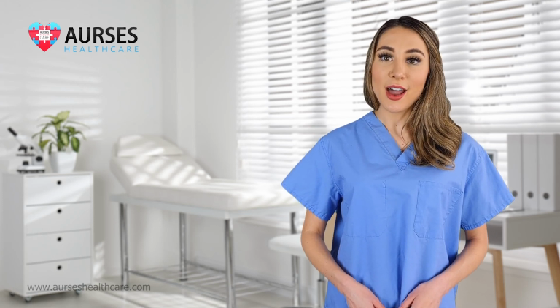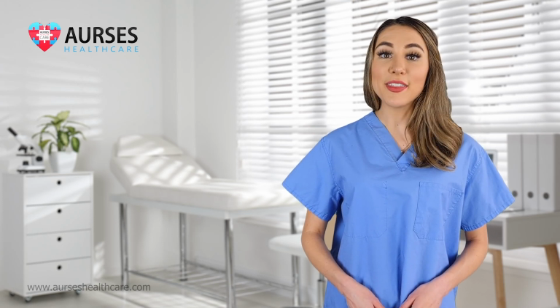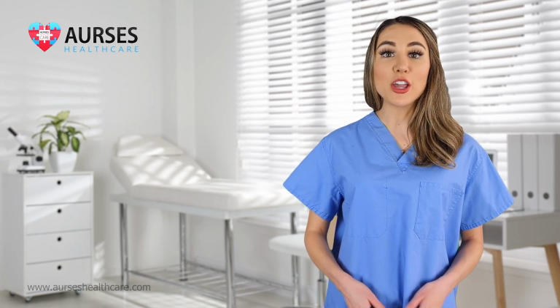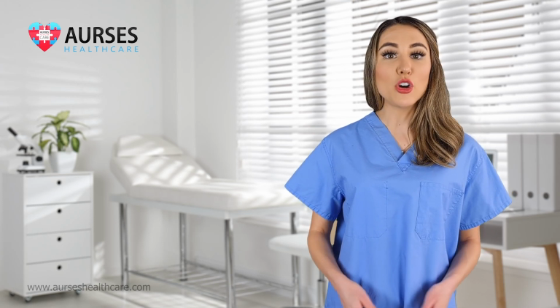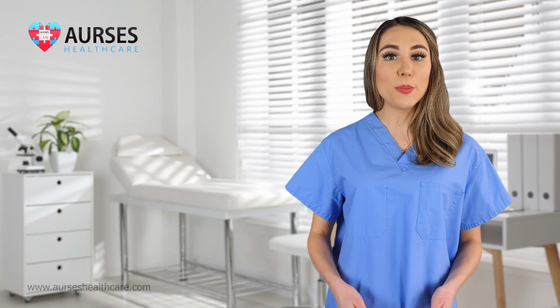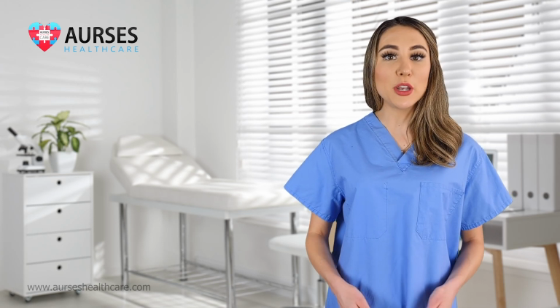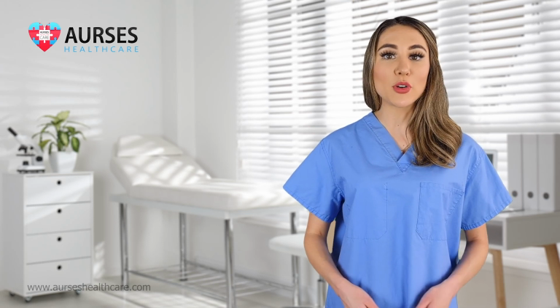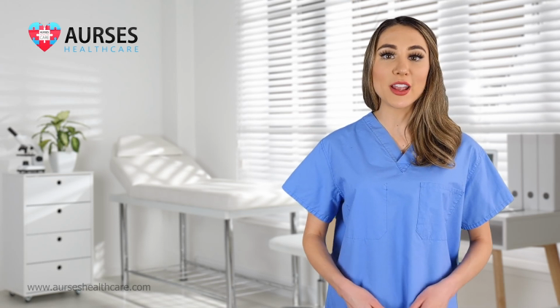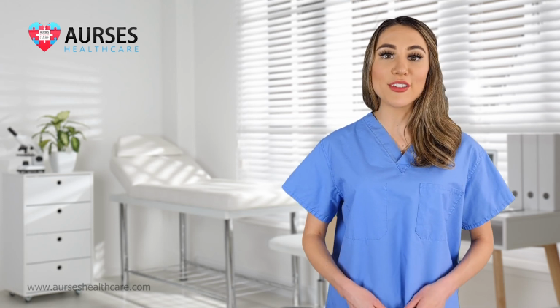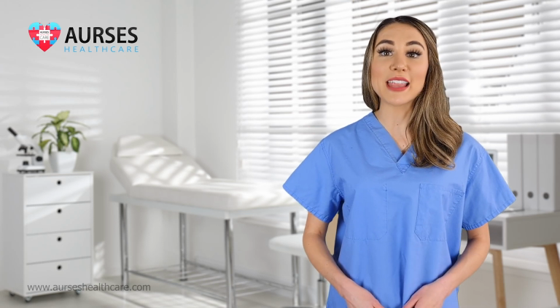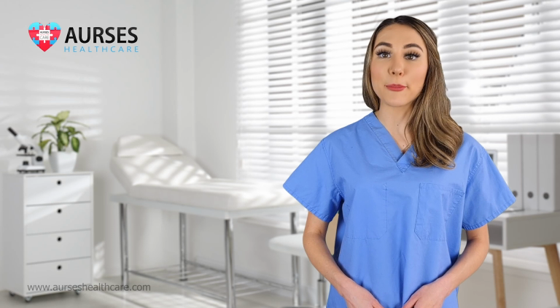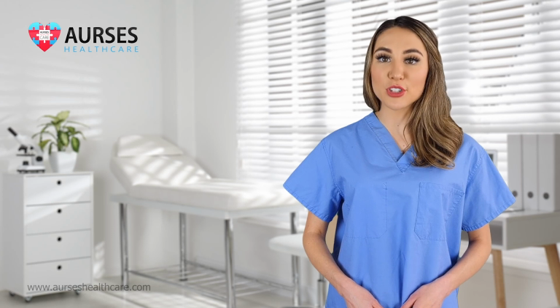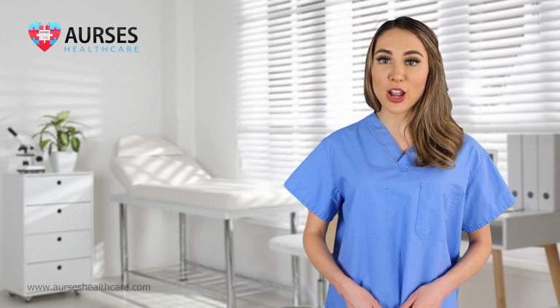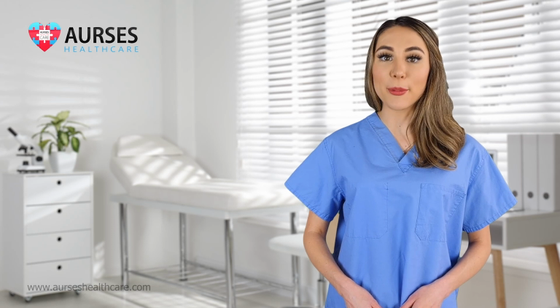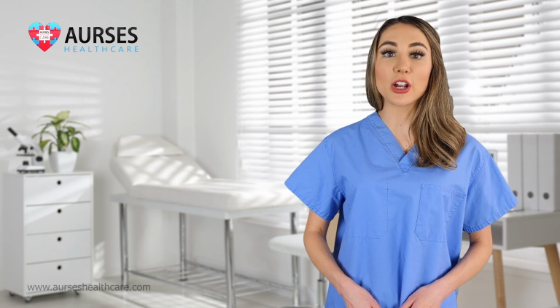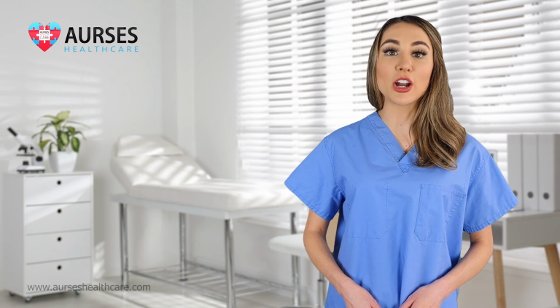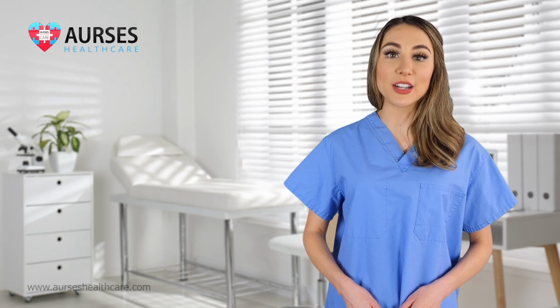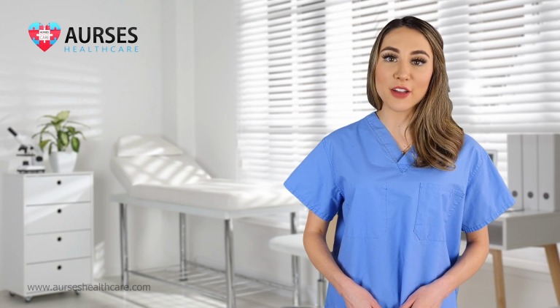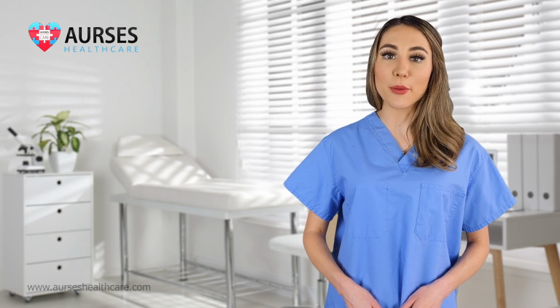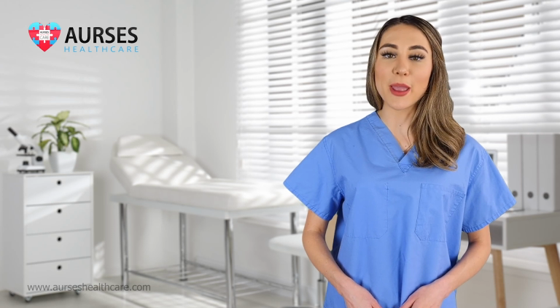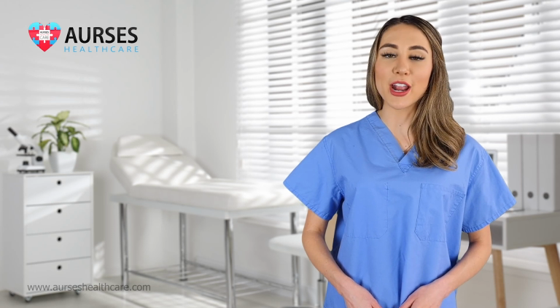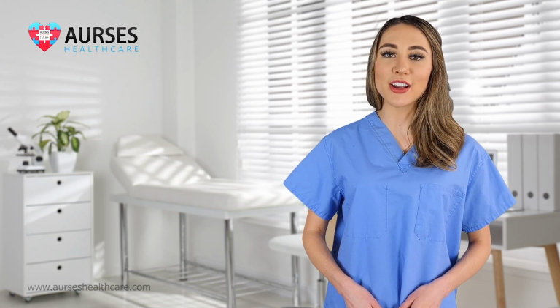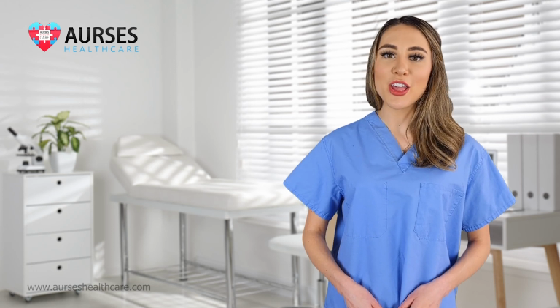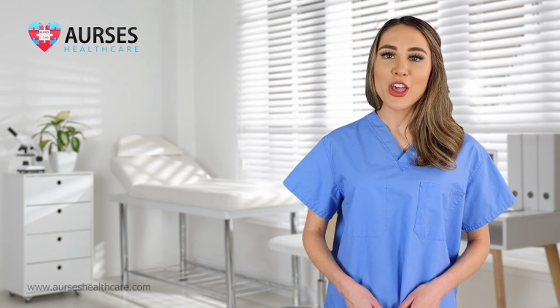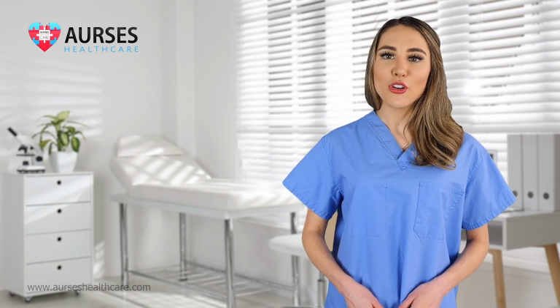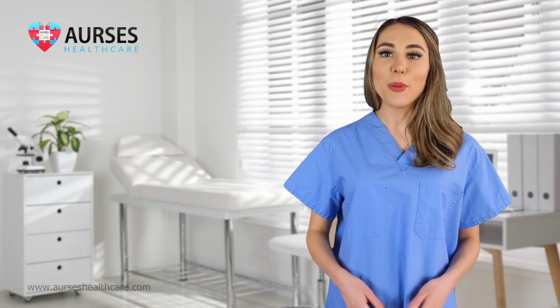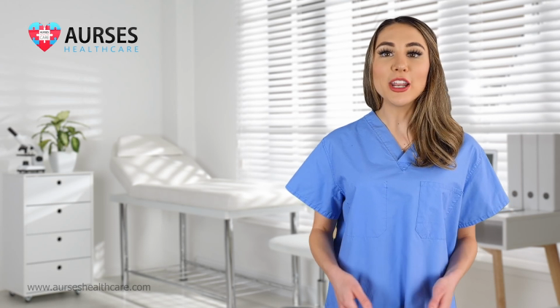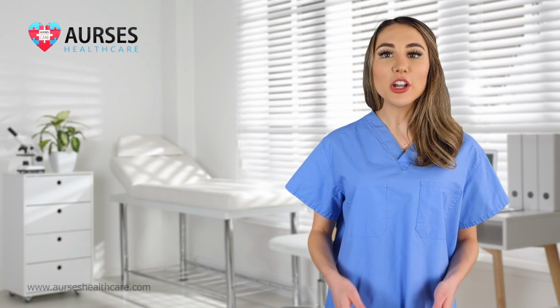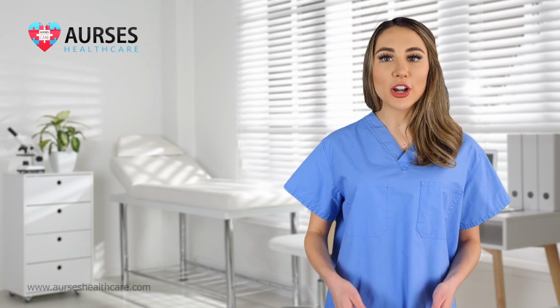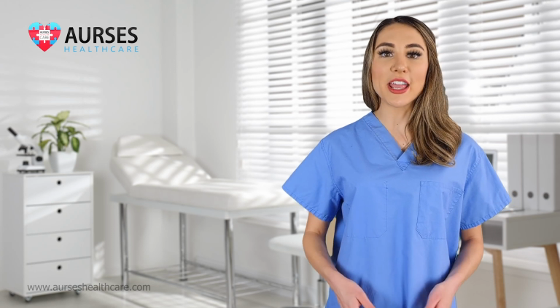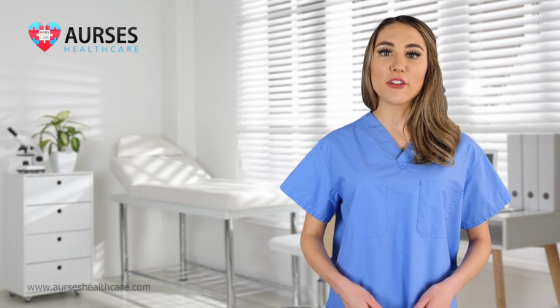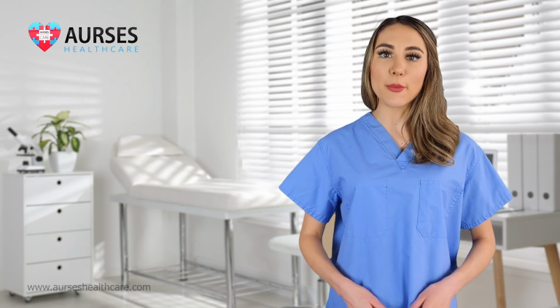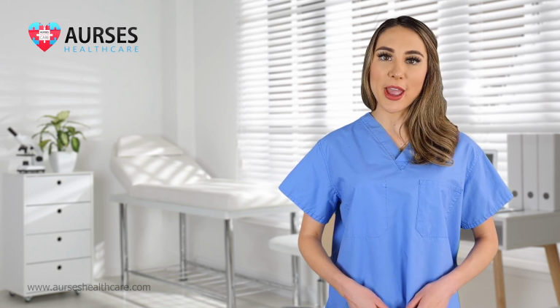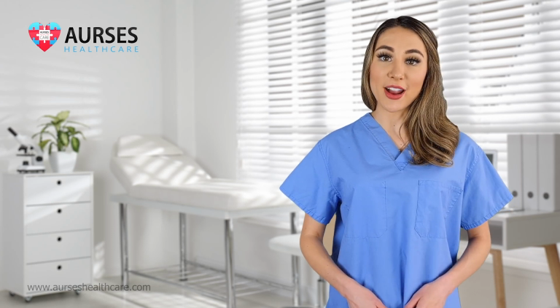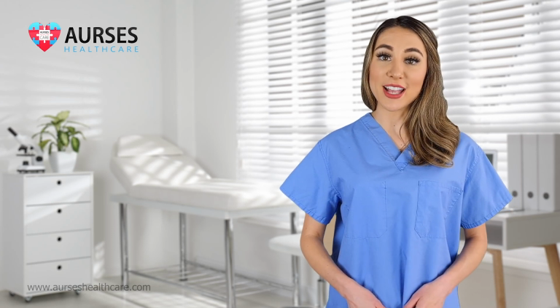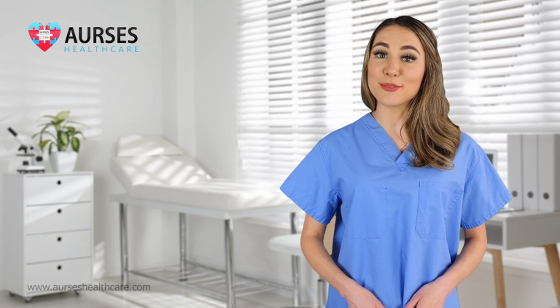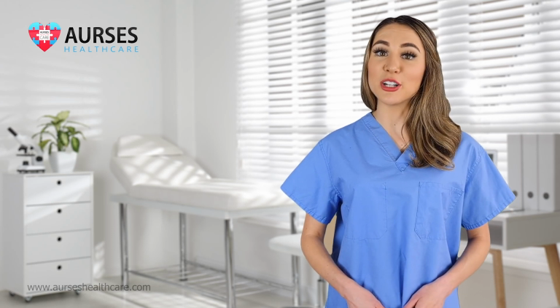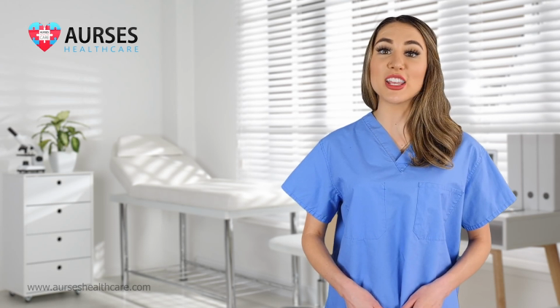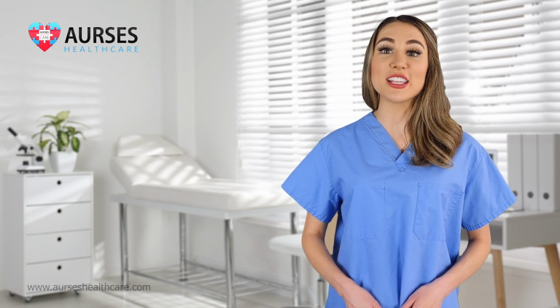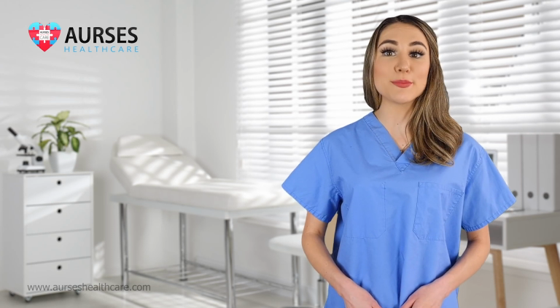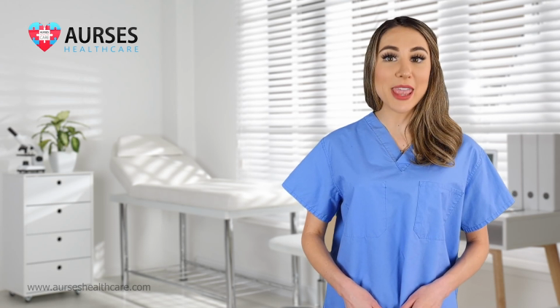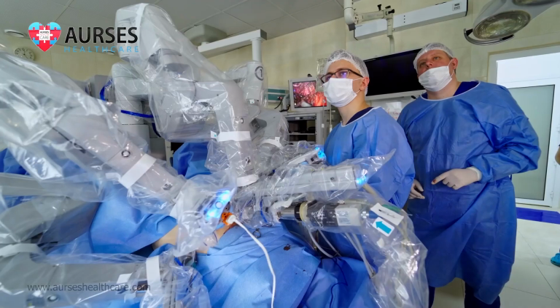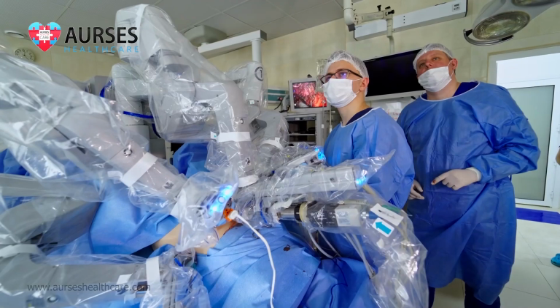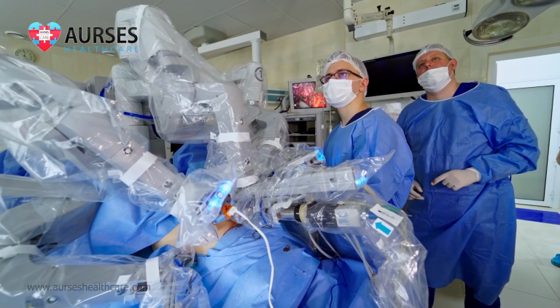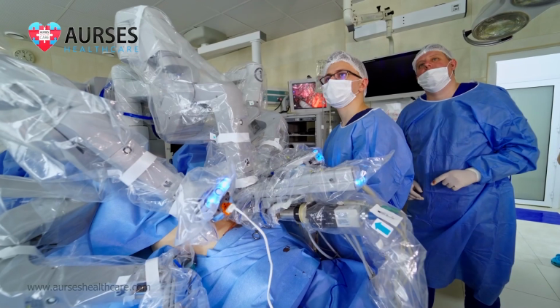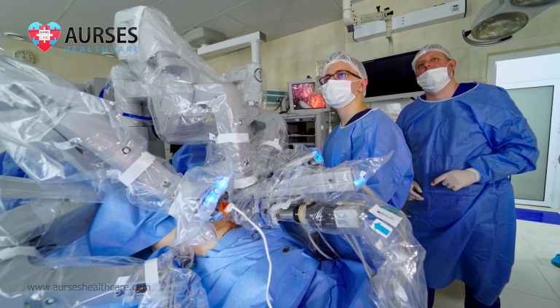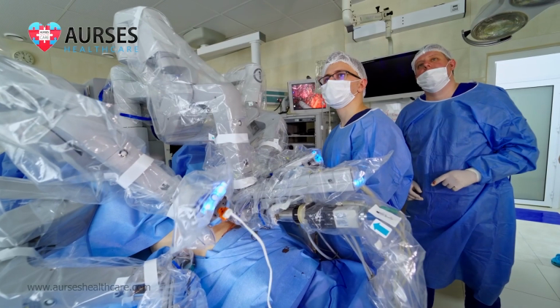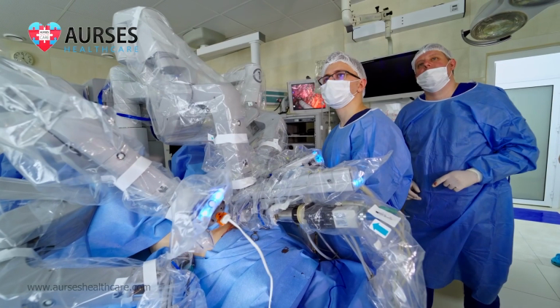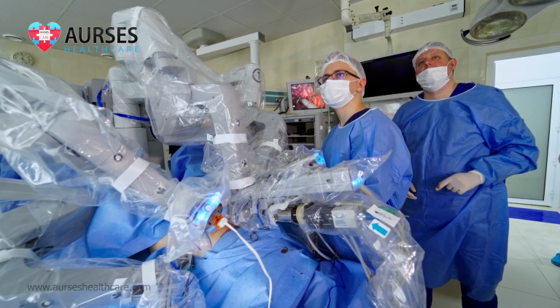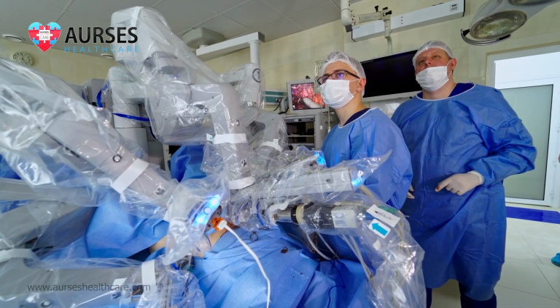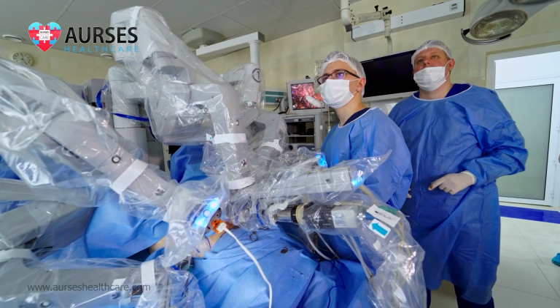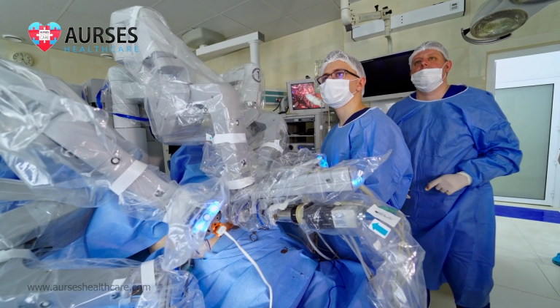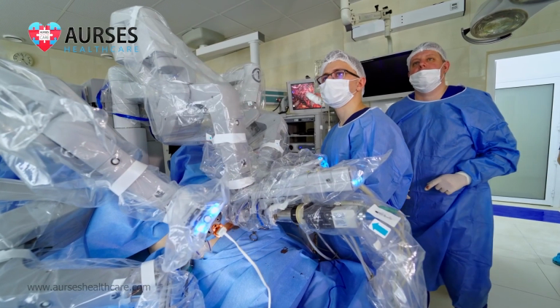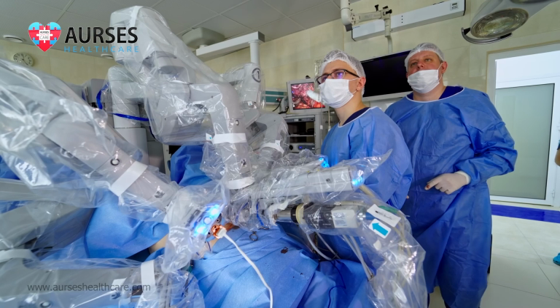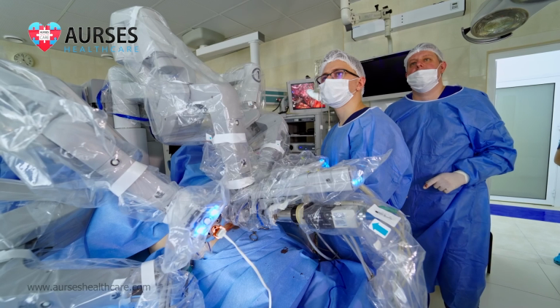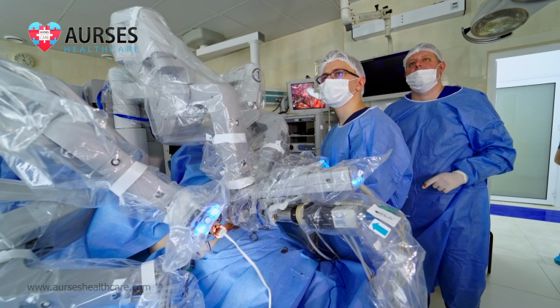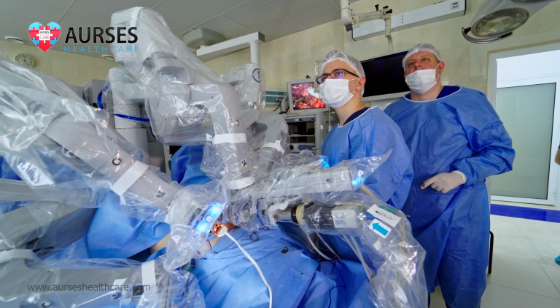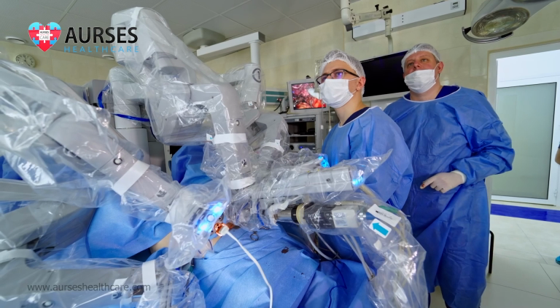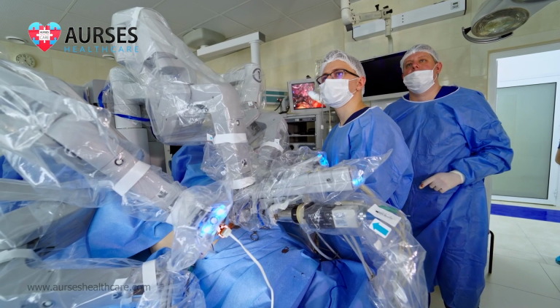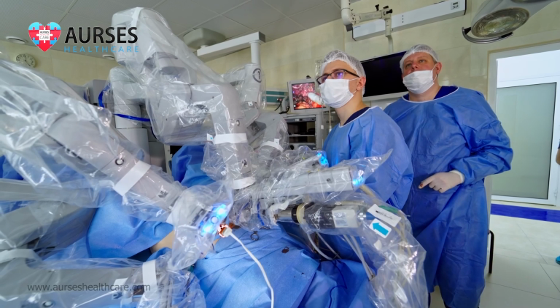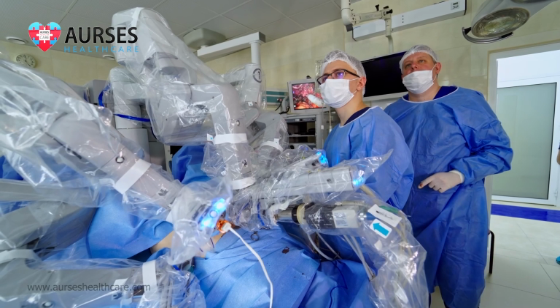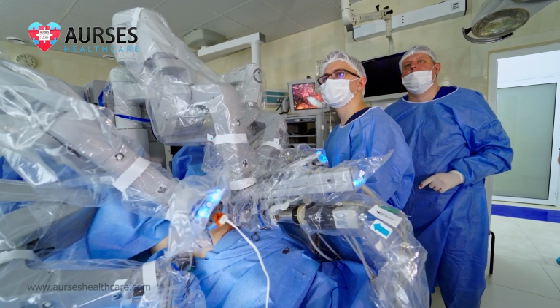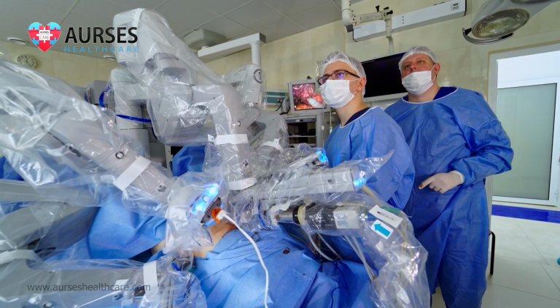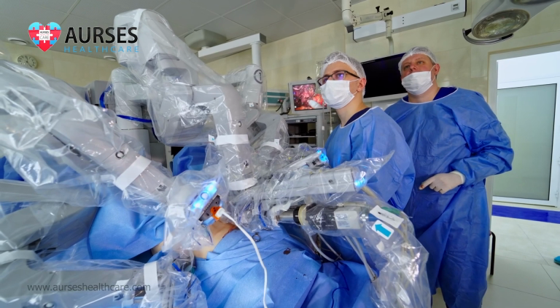Unlike open or even laparoscopic hernia repair, robotic hernia repair has much less pain, downtime, and a lesser recurrence rate.